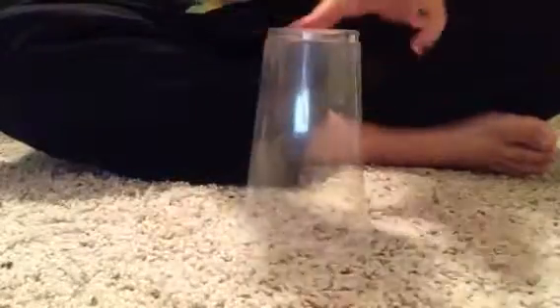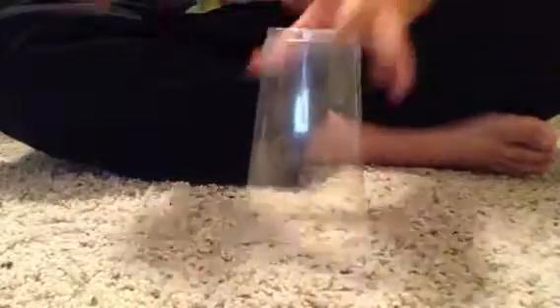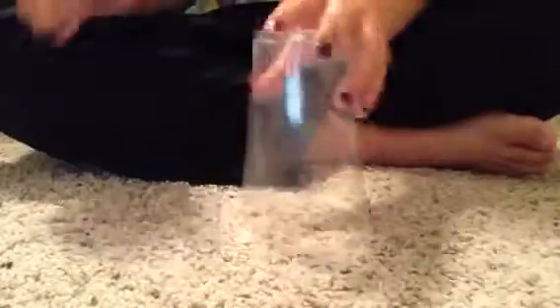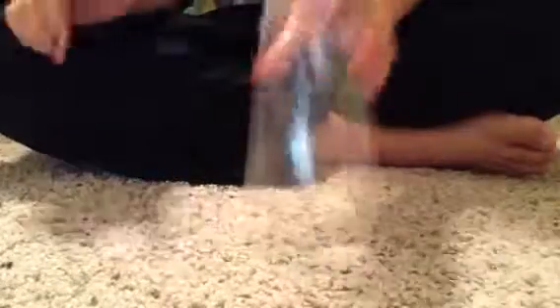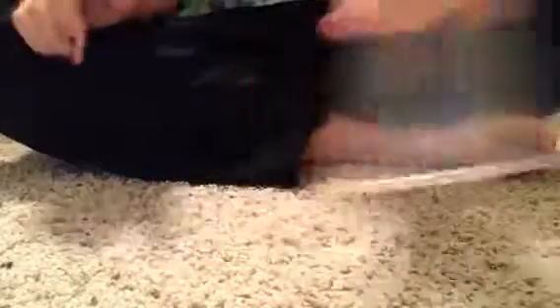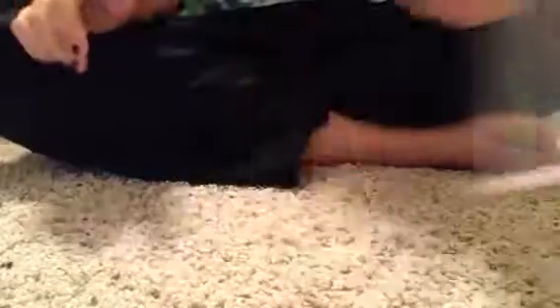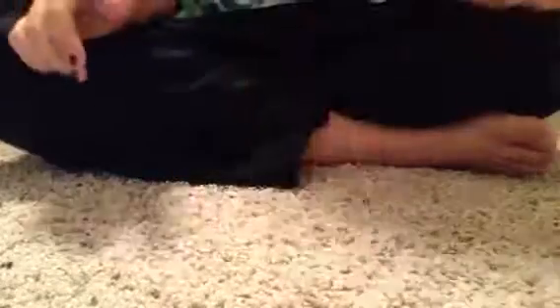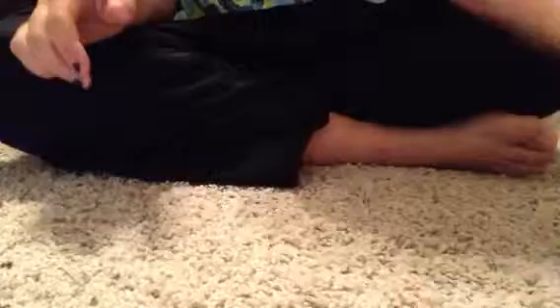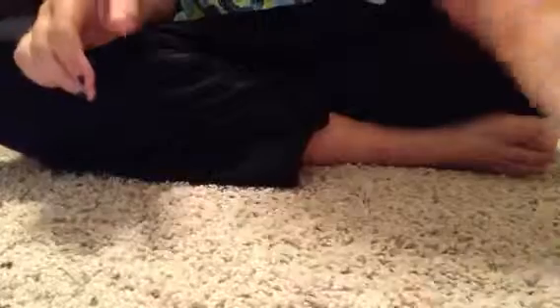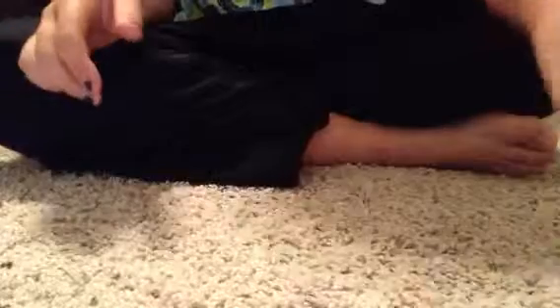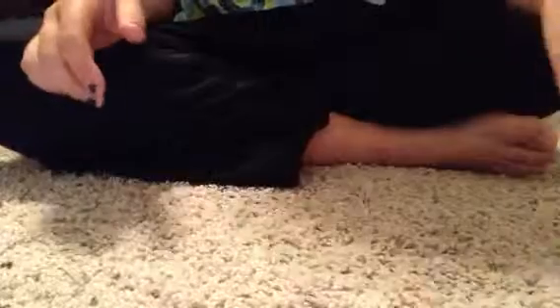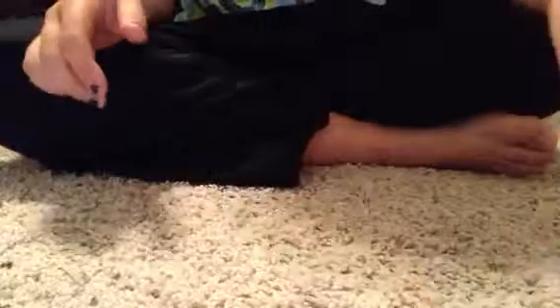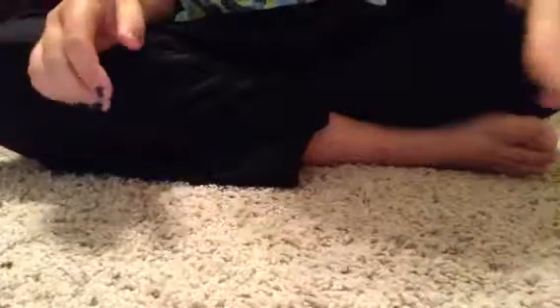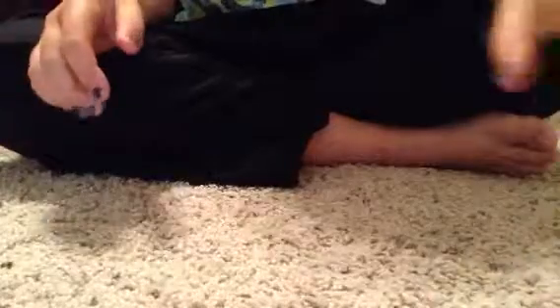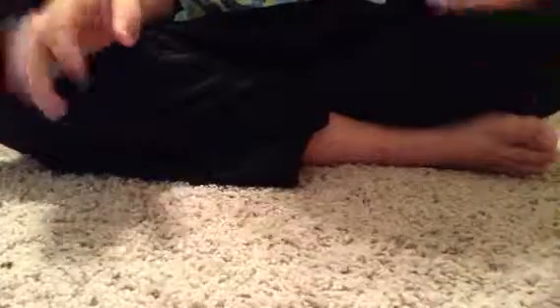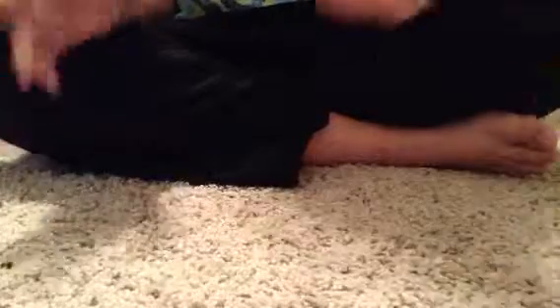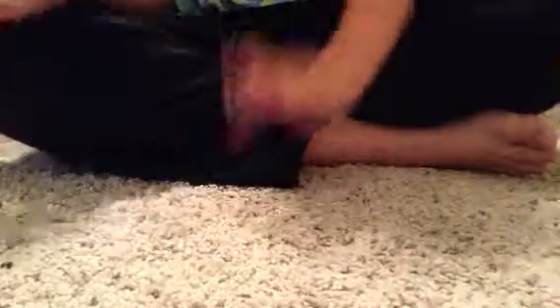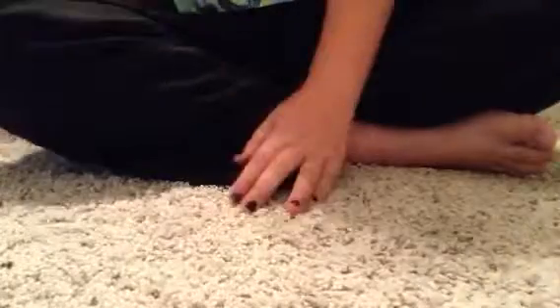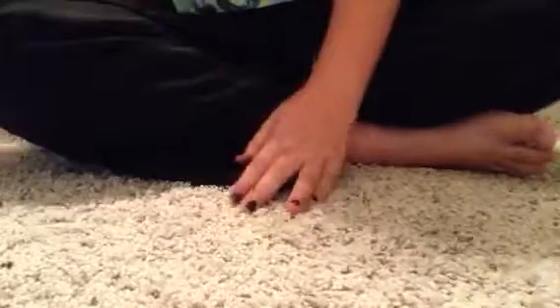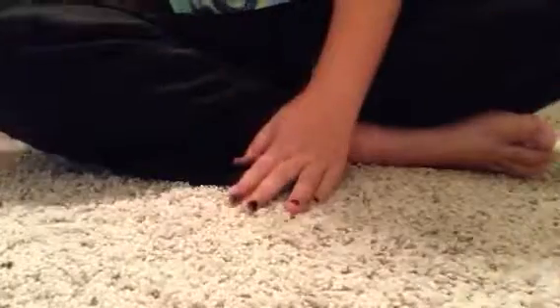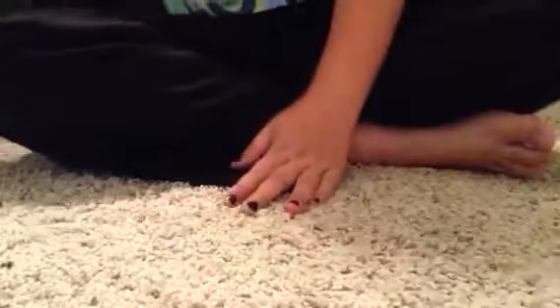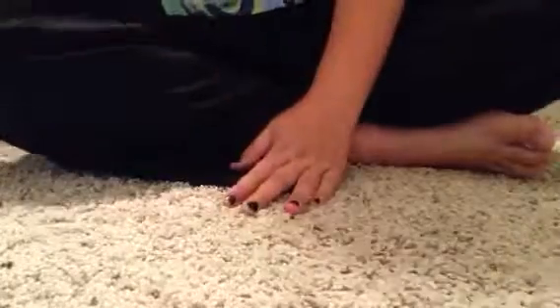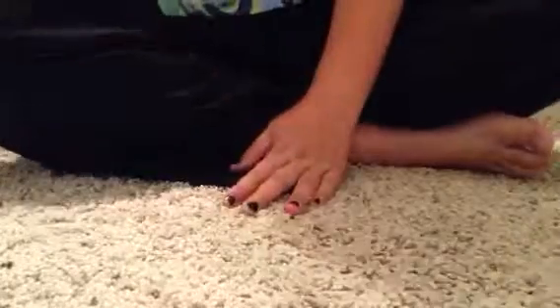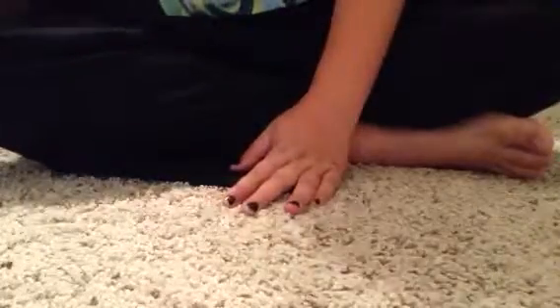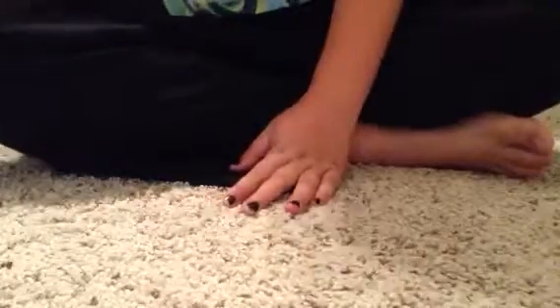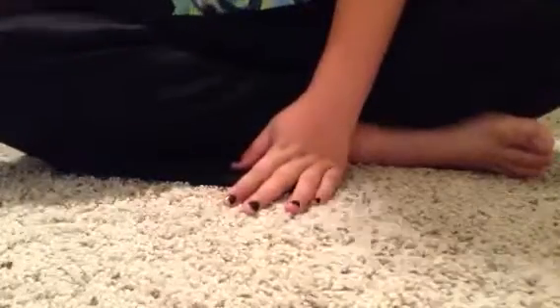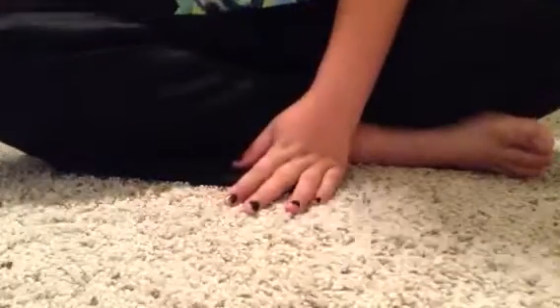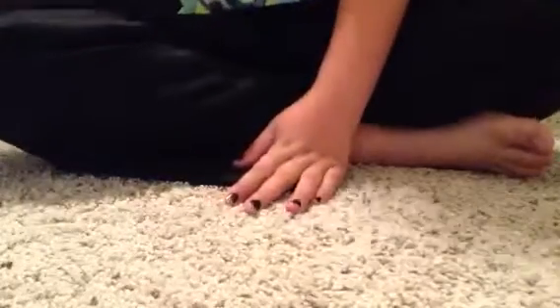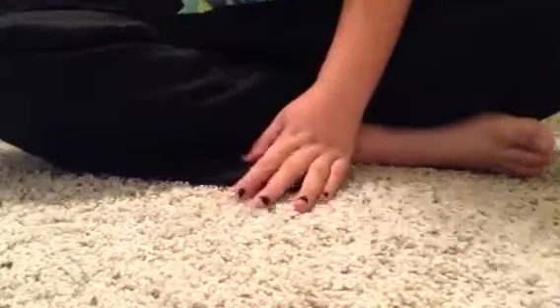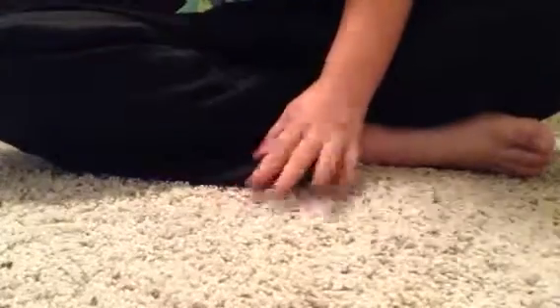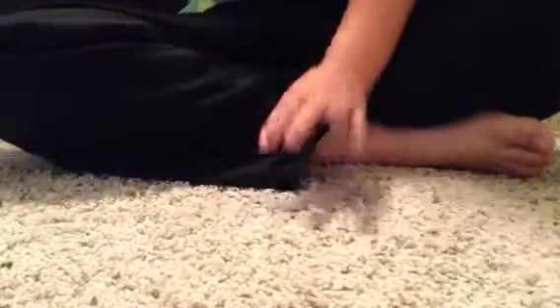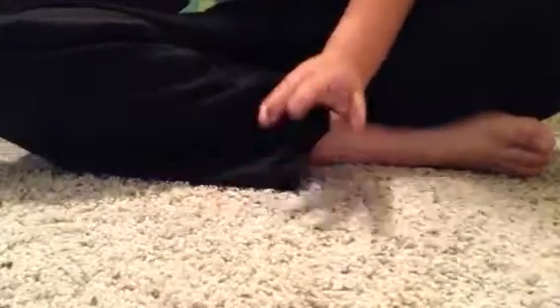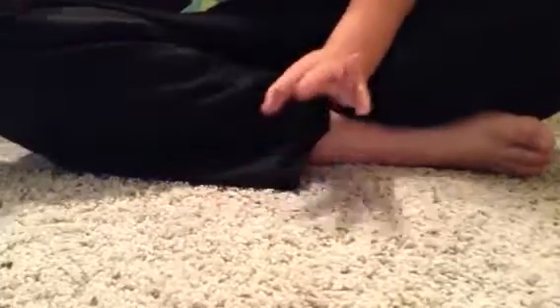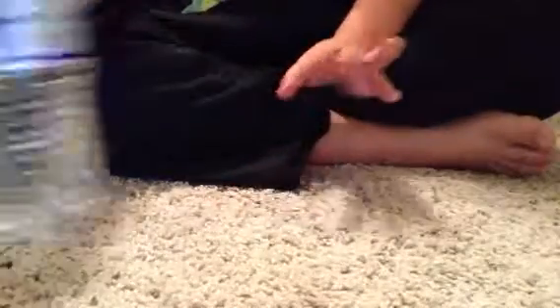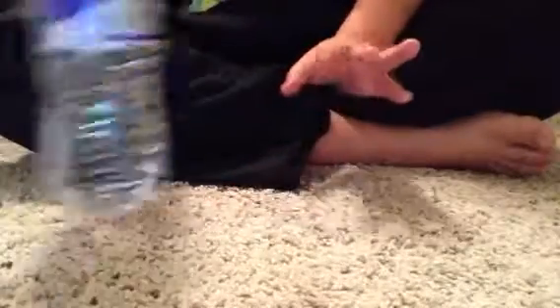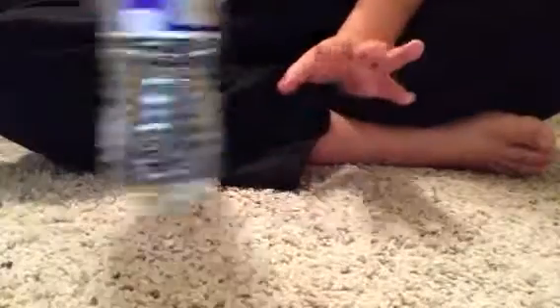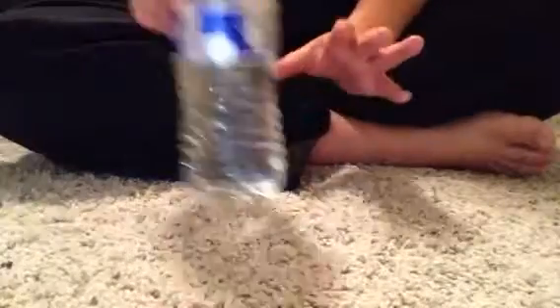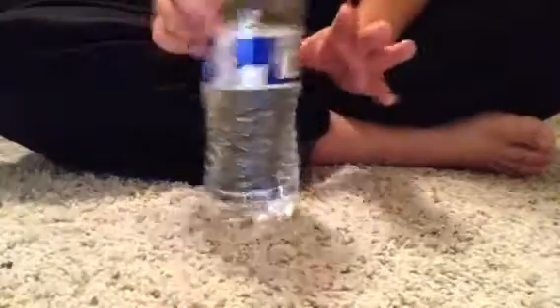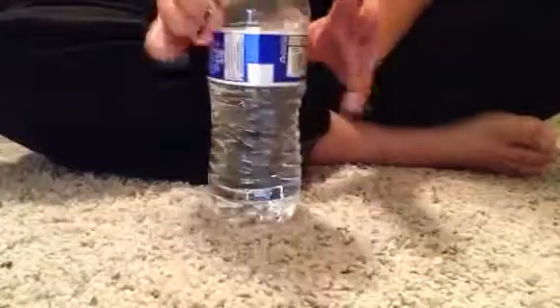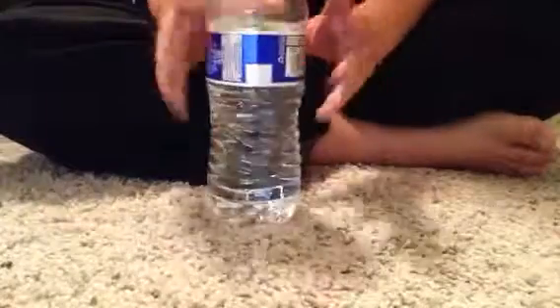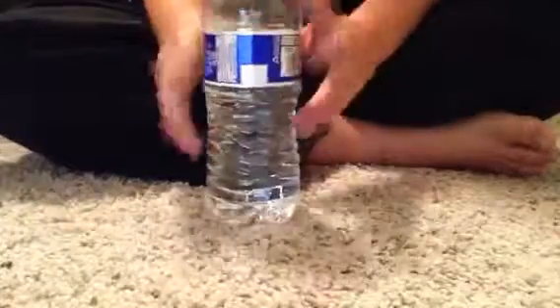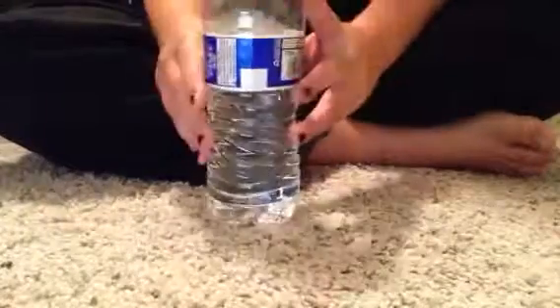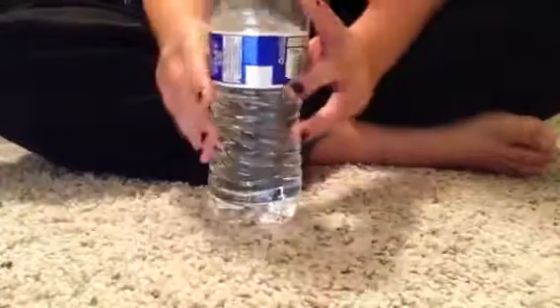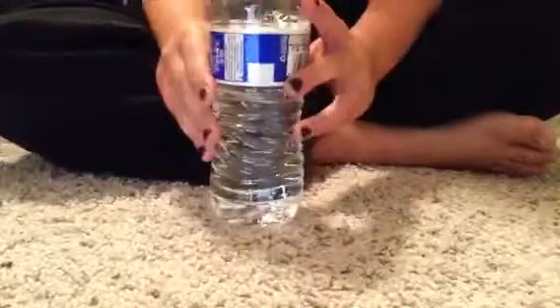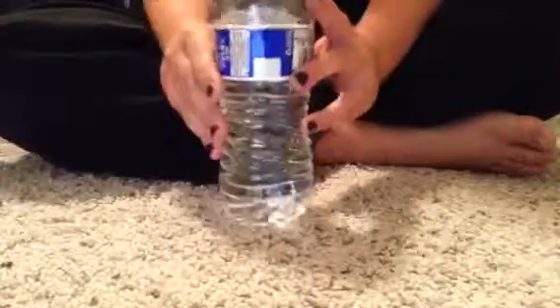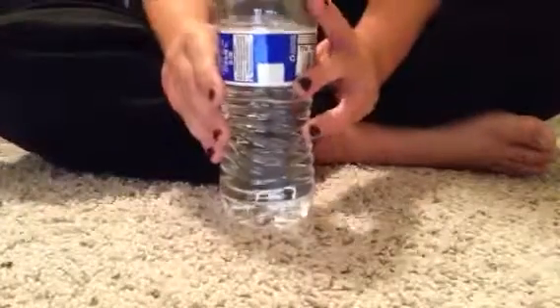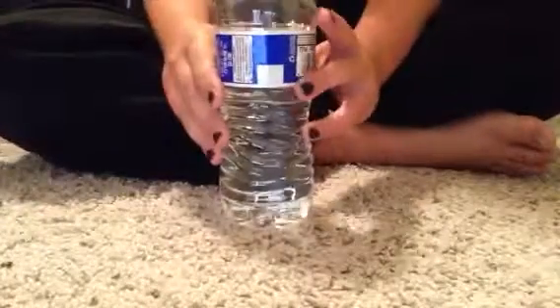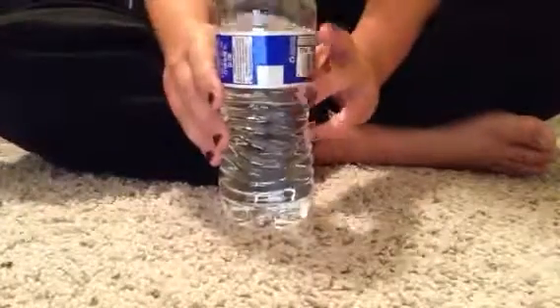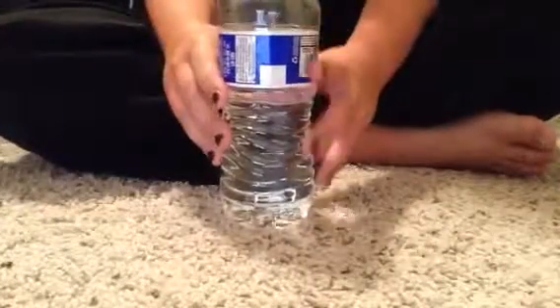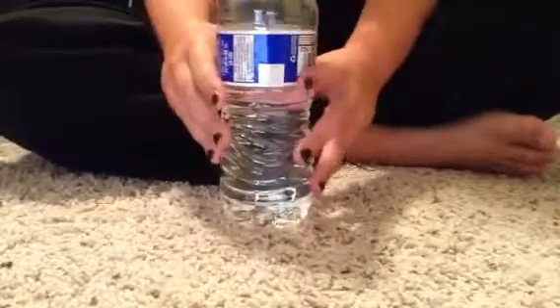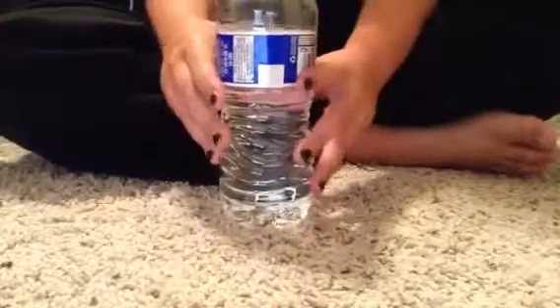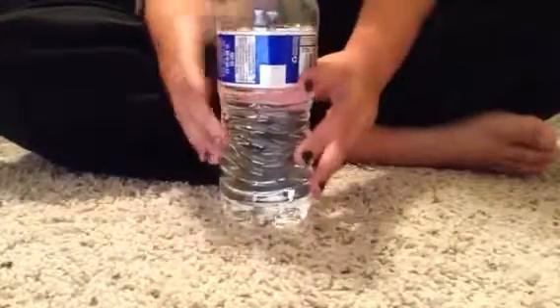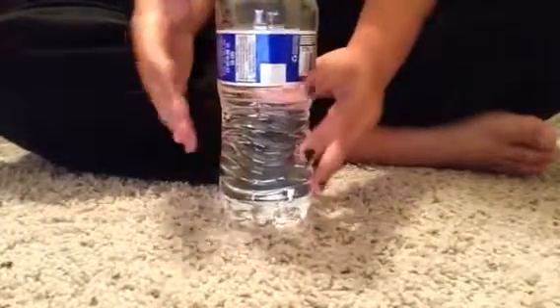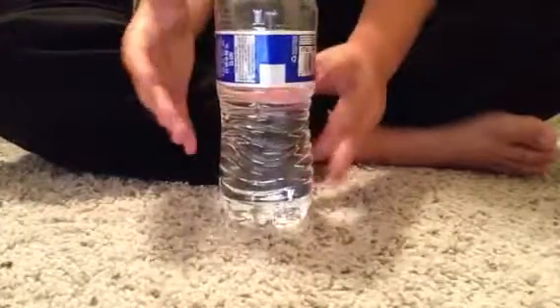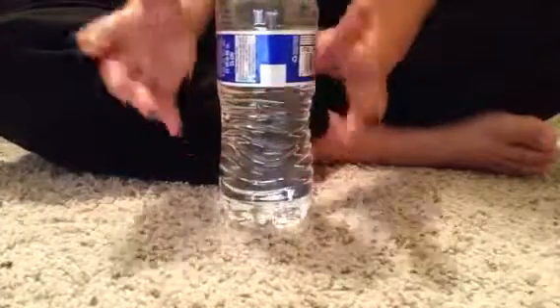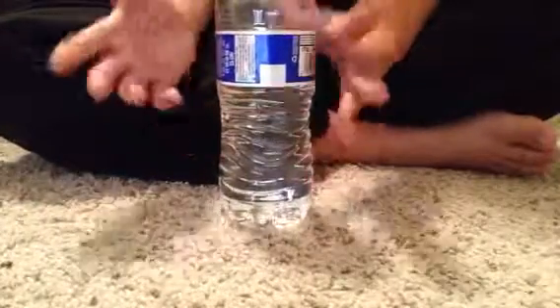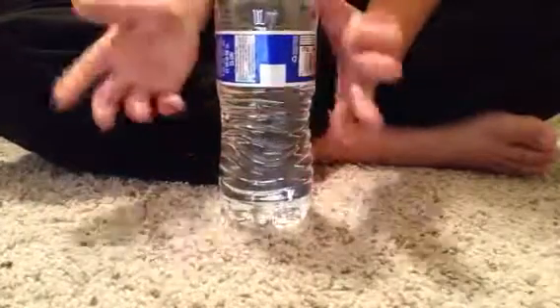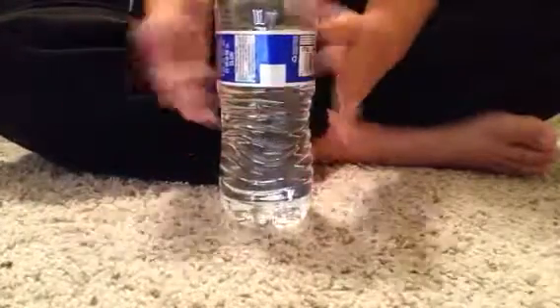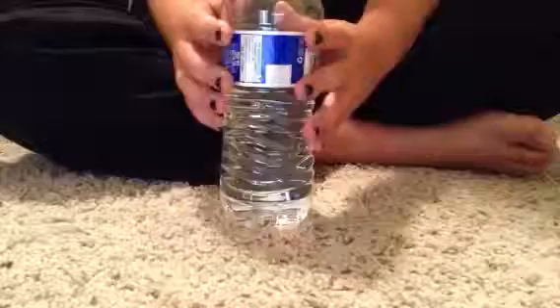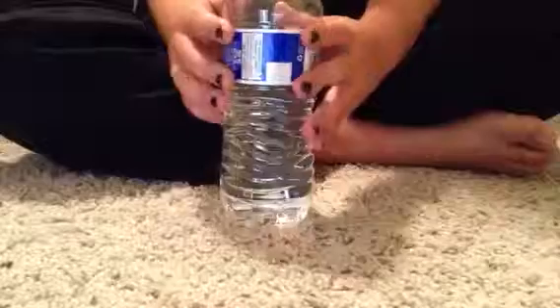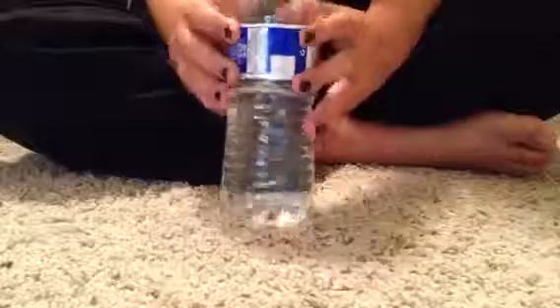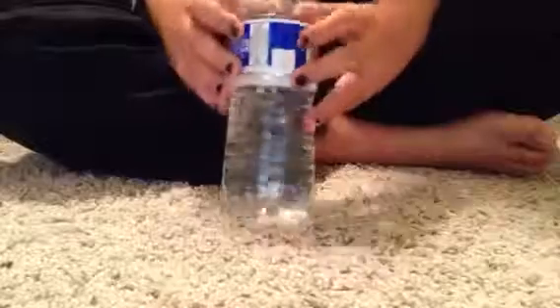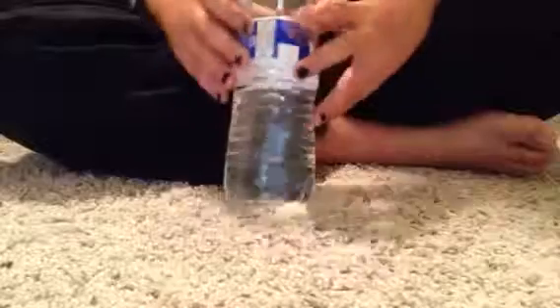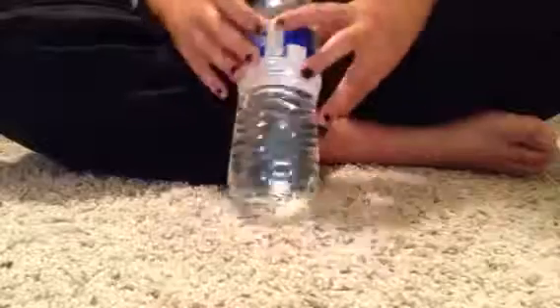Okay, and that's just some of it. Now I'm going to be showing you with a water bottle. You can mostly do it with anything.